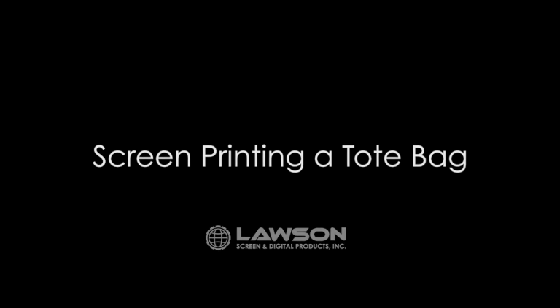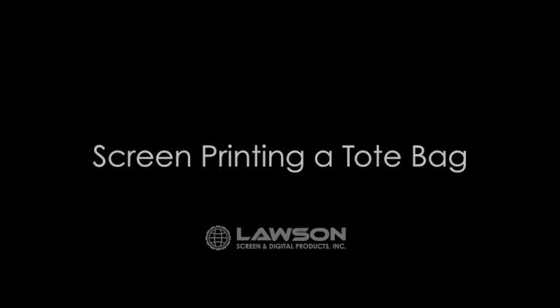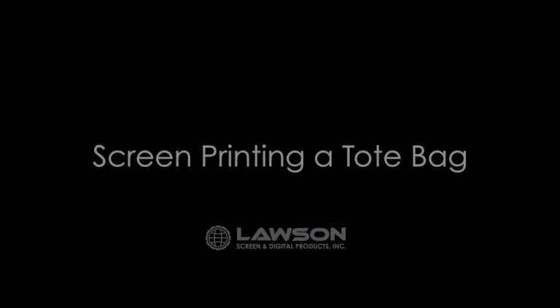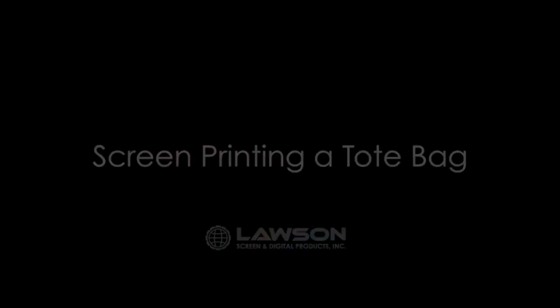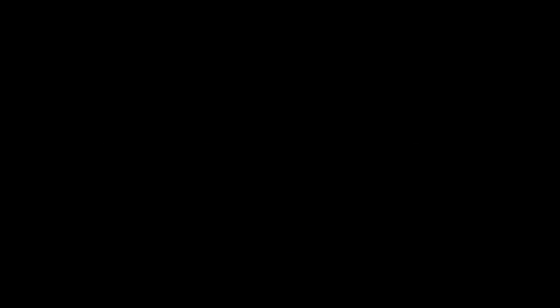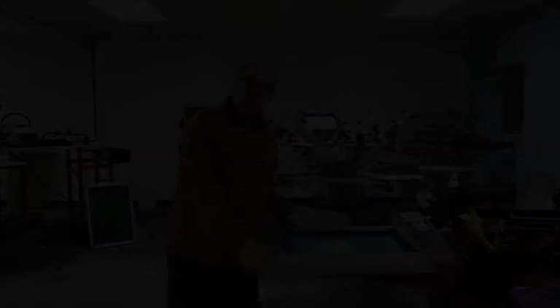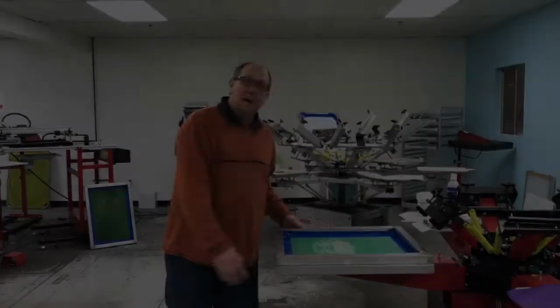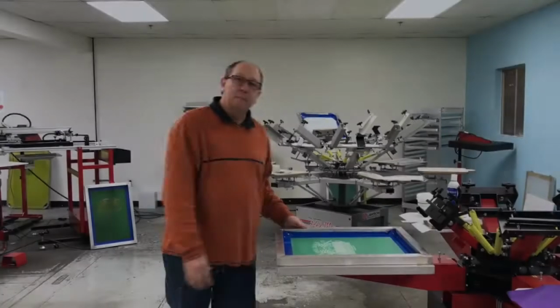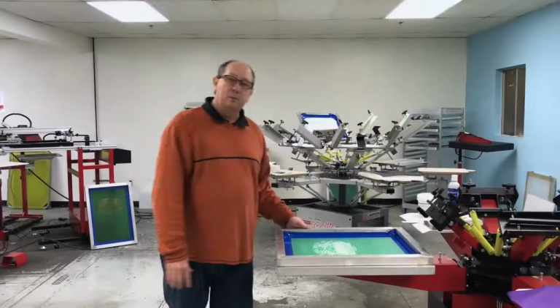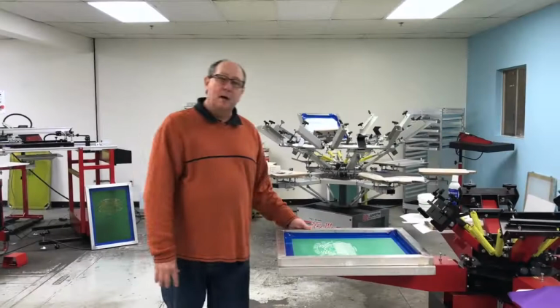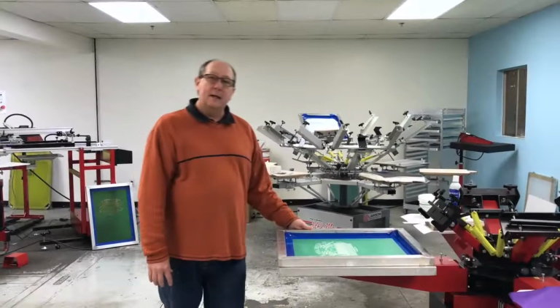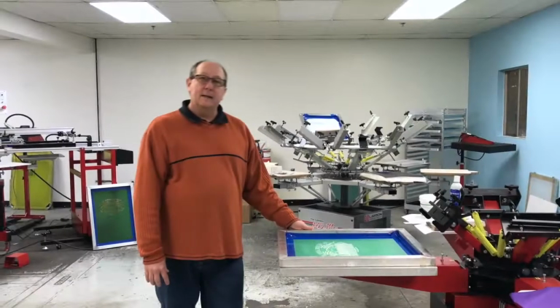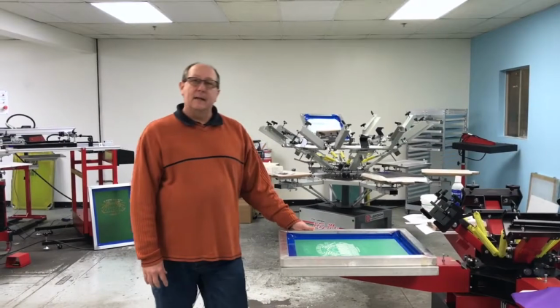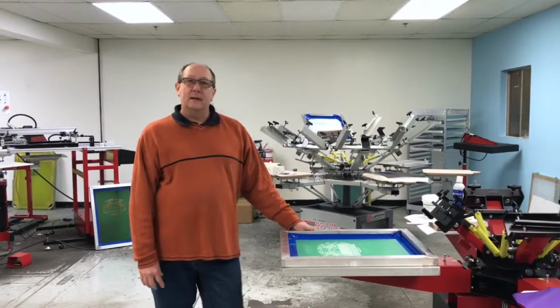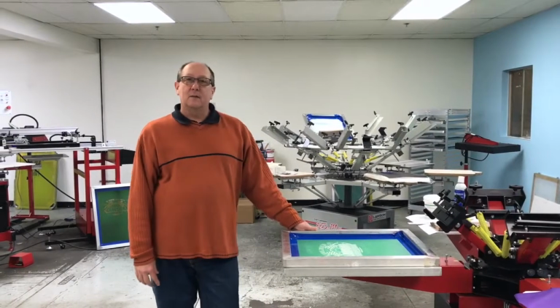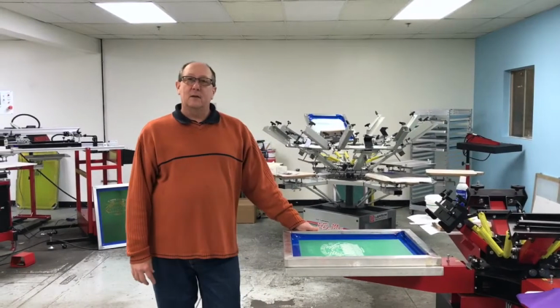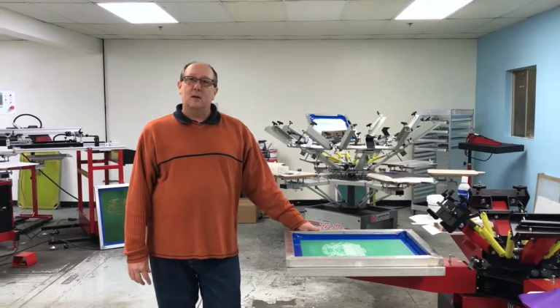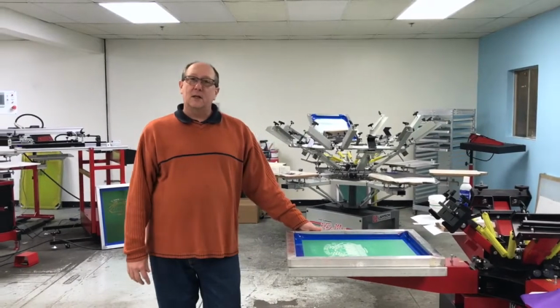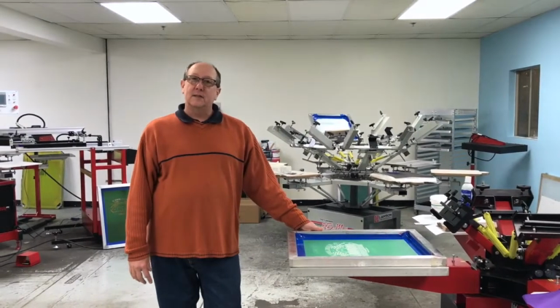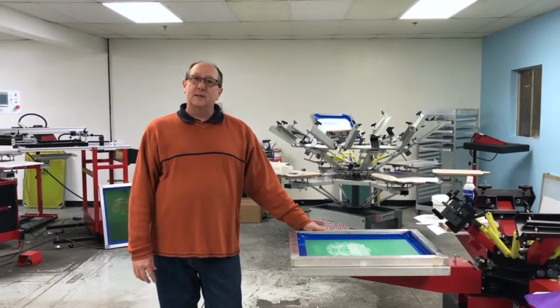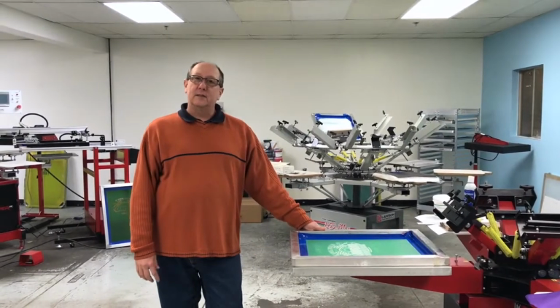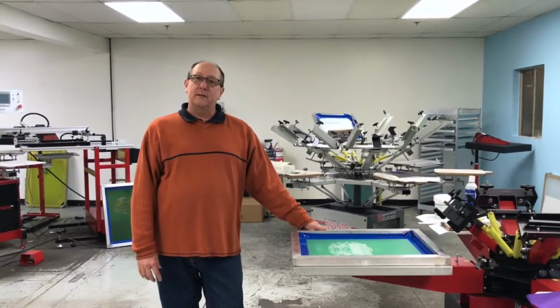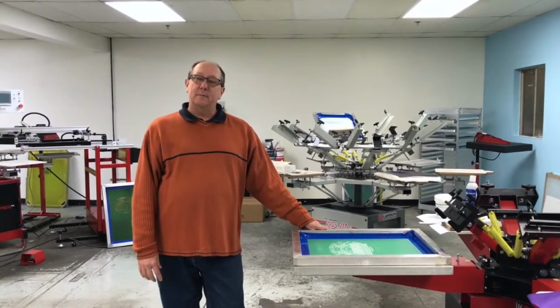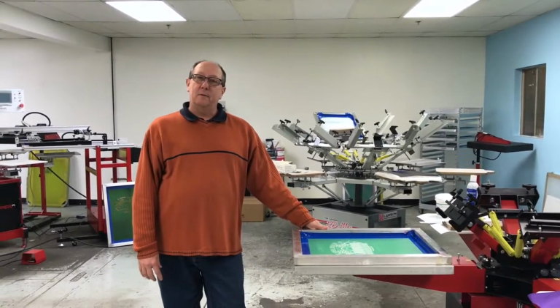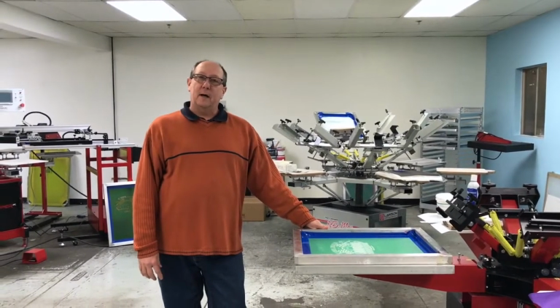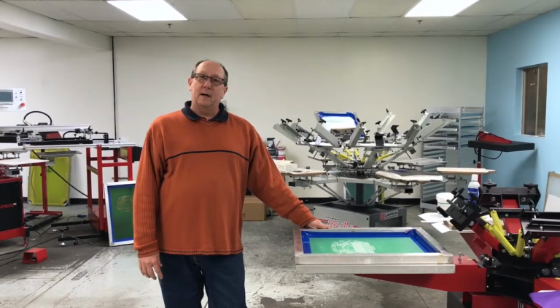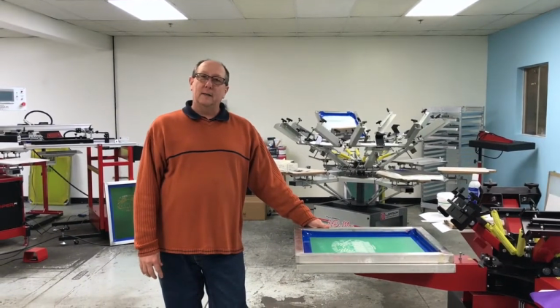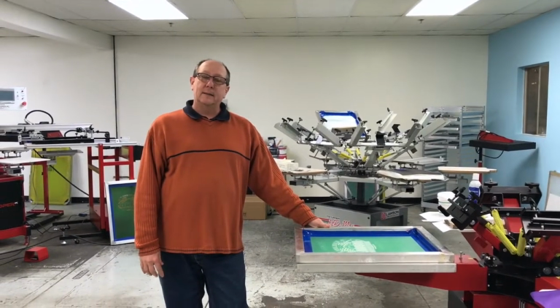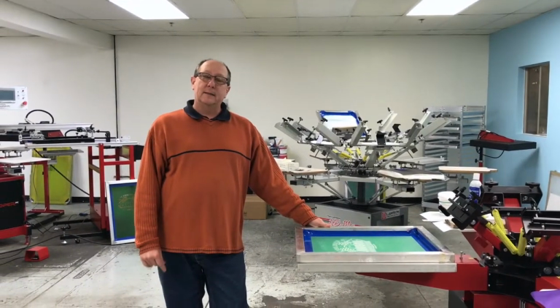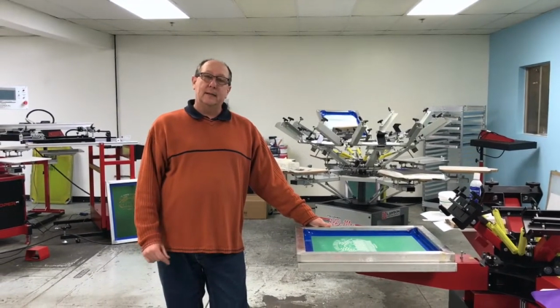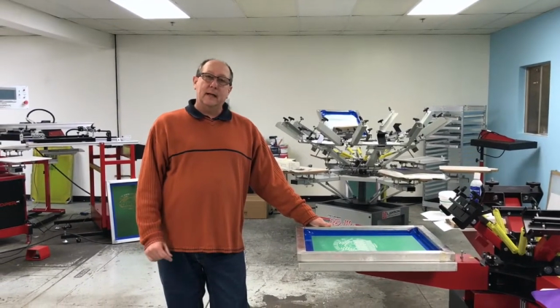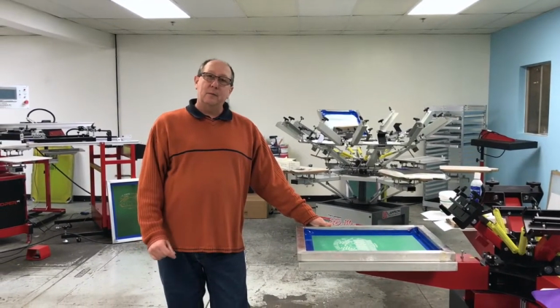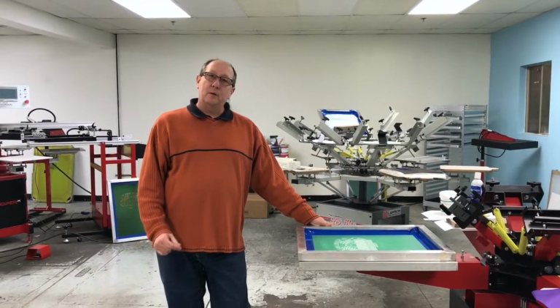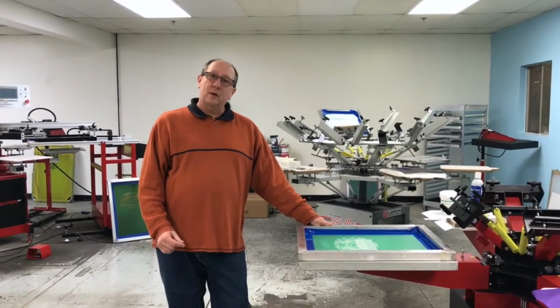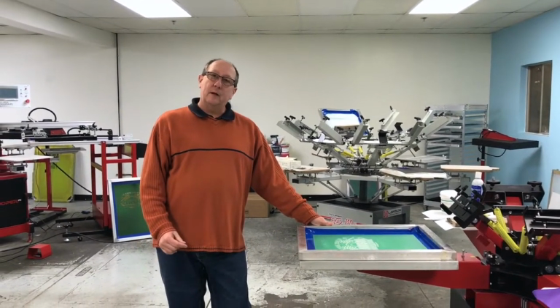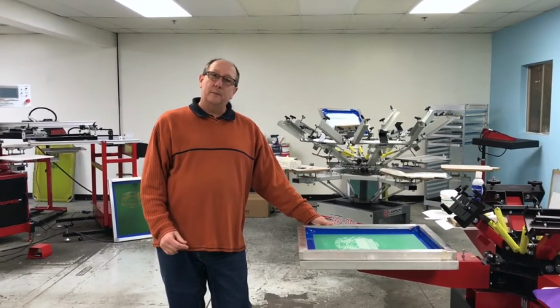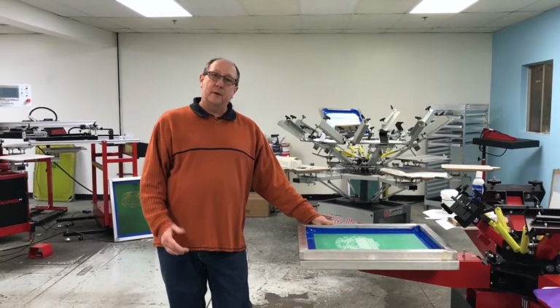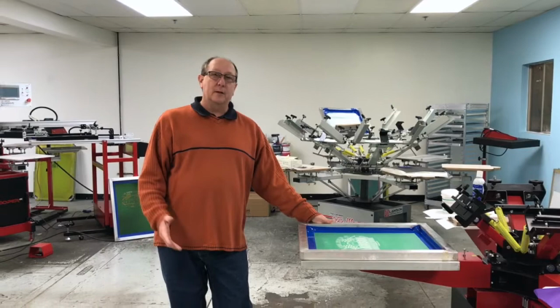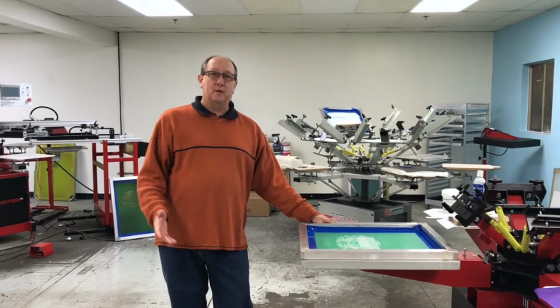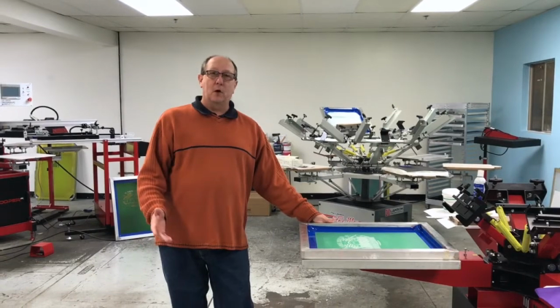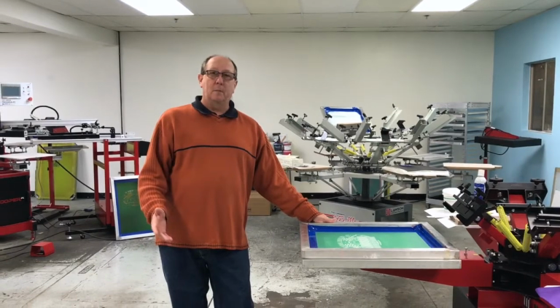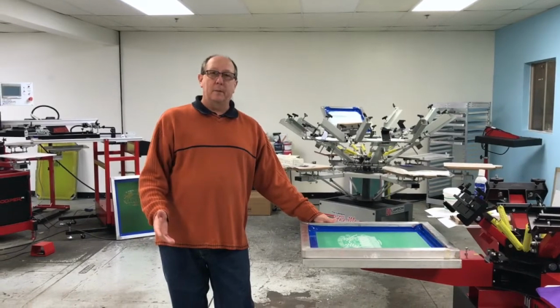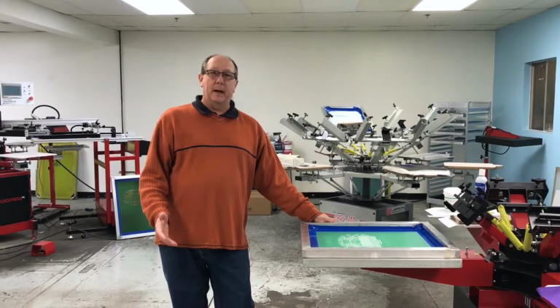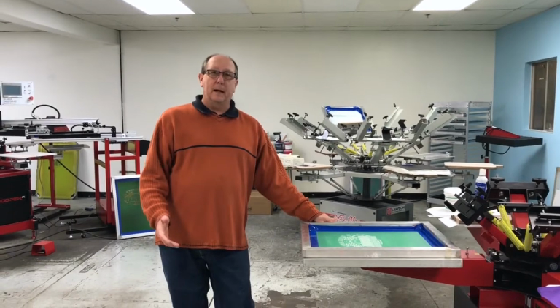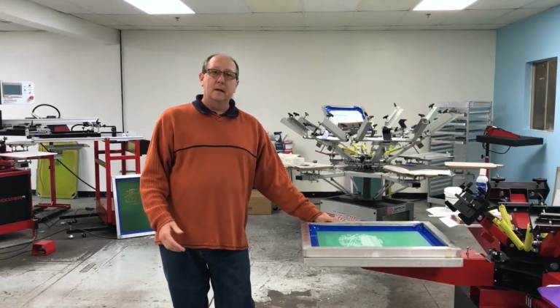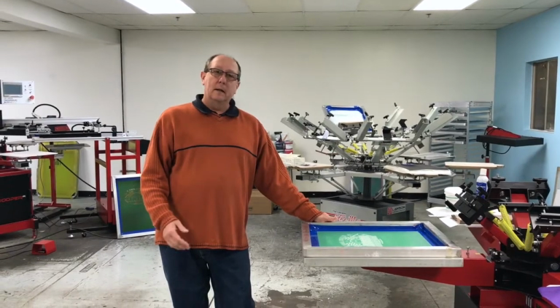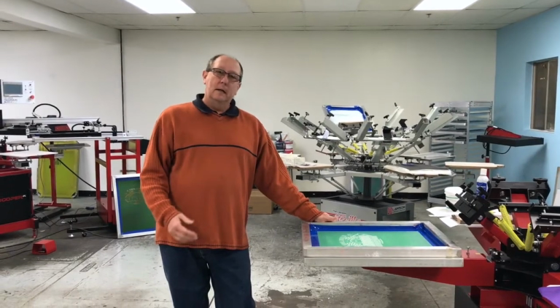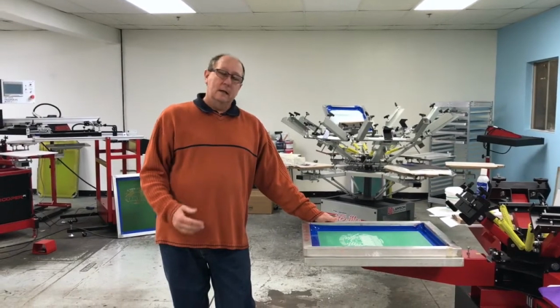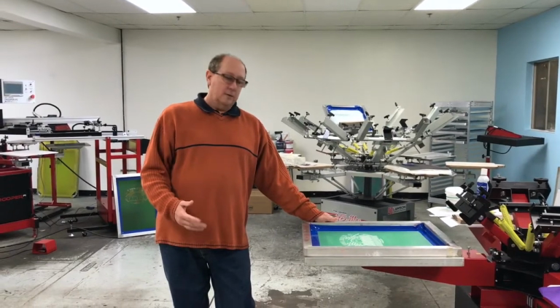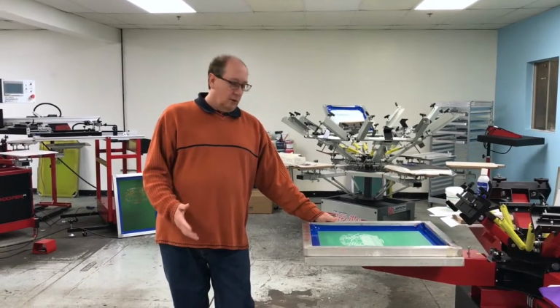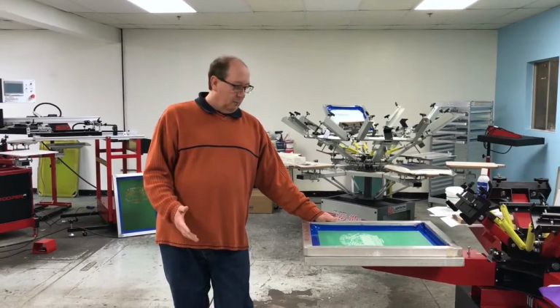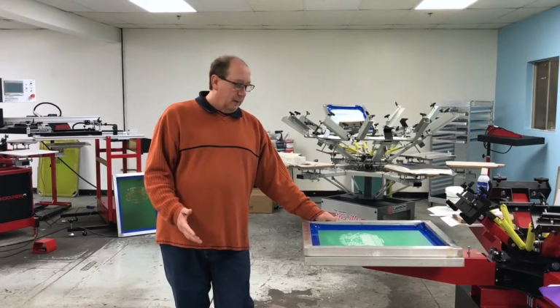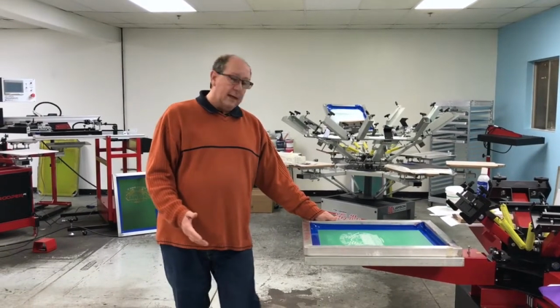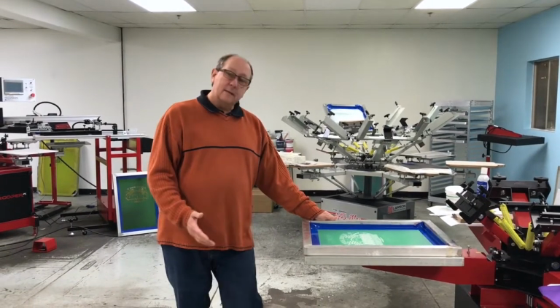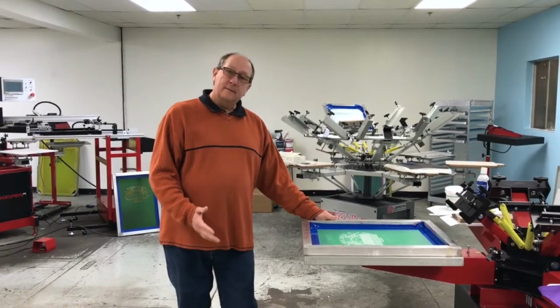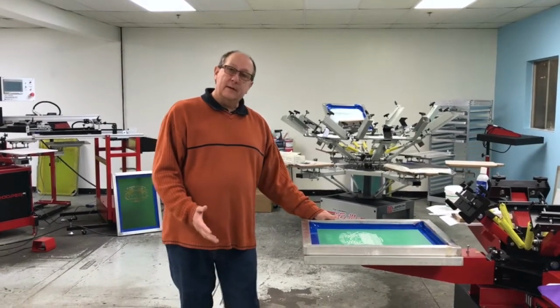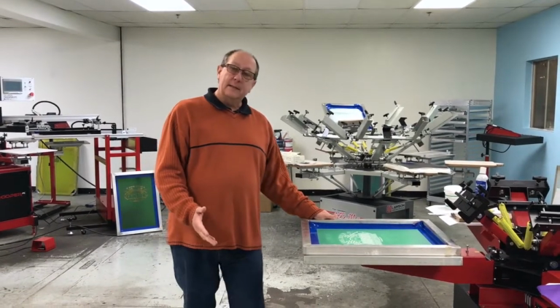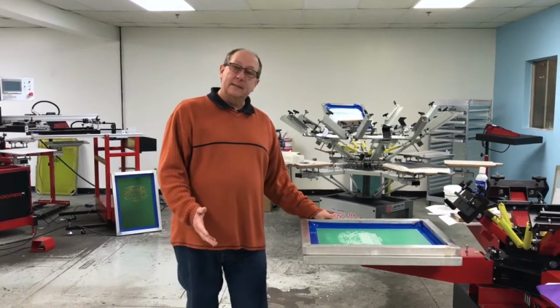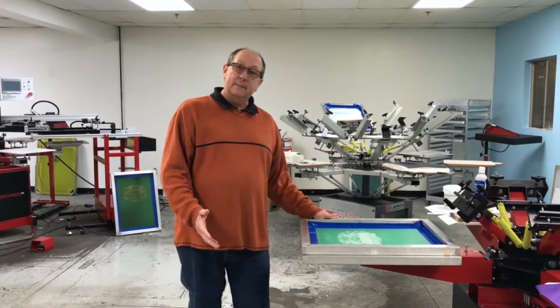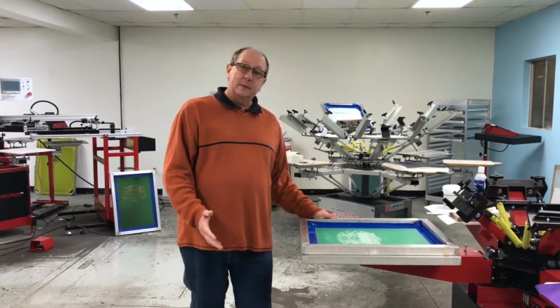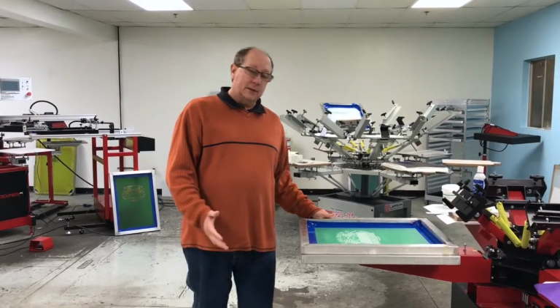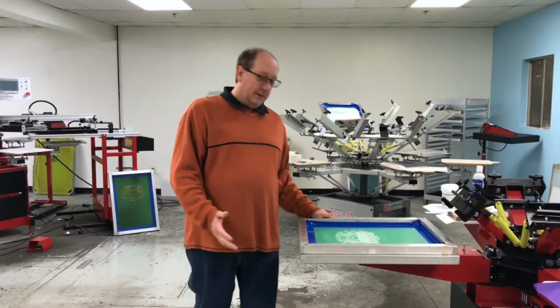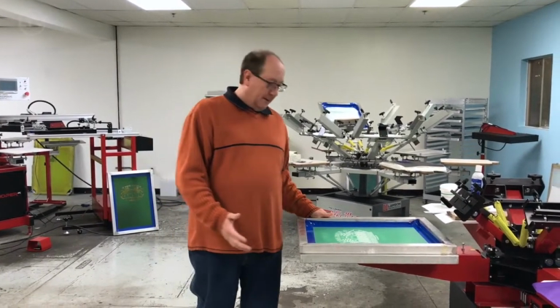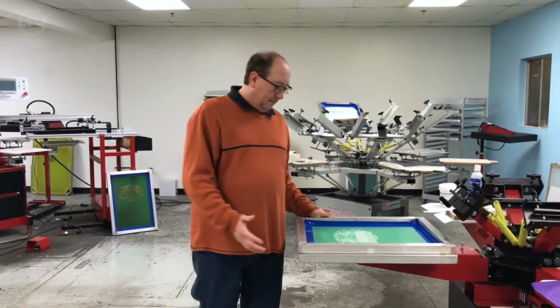Hello everybody, Brian Lang with Lost in Screen Products. Today we're going to print a tote bag. Tote bags are very simple to do.